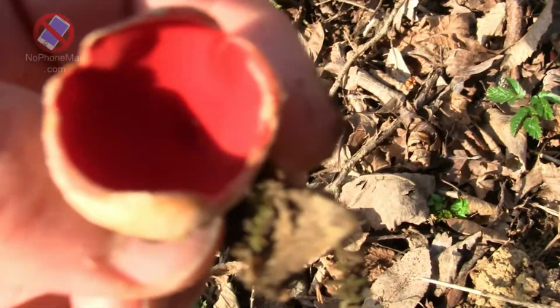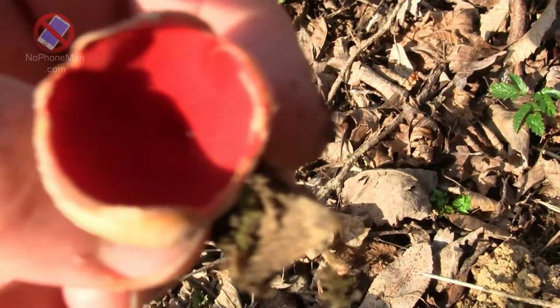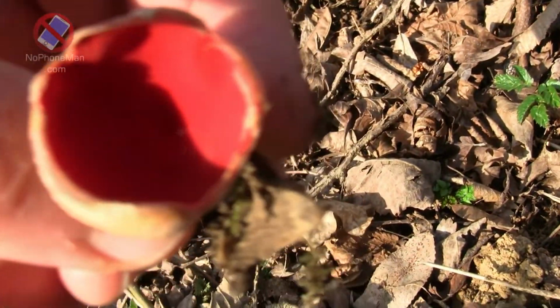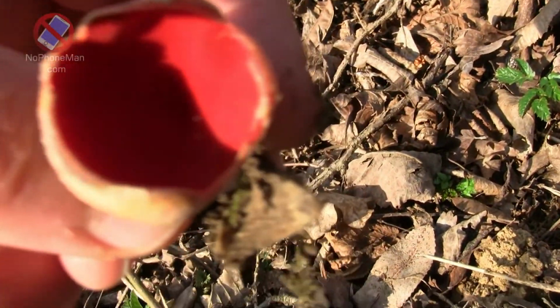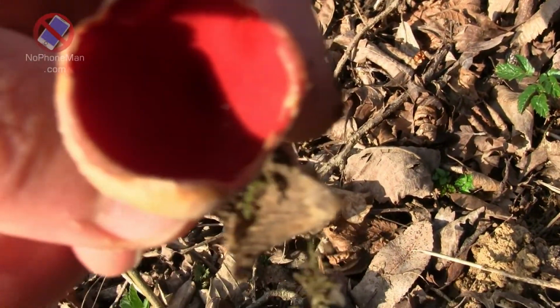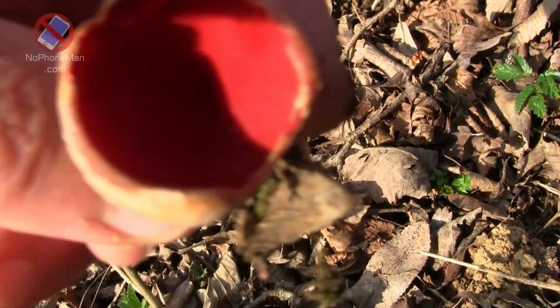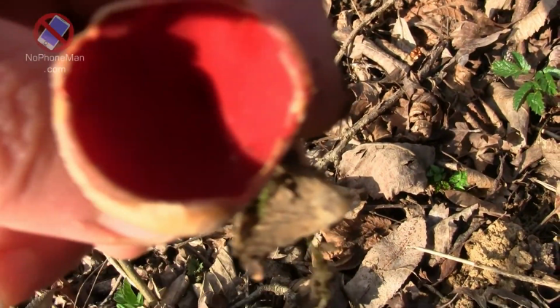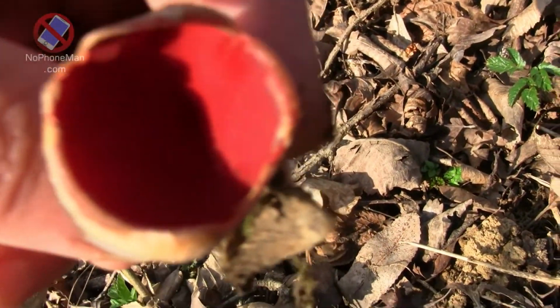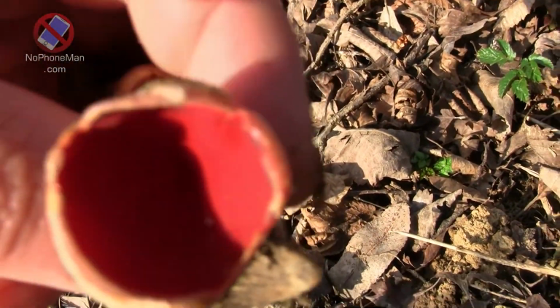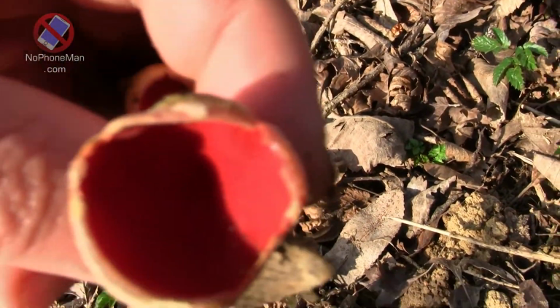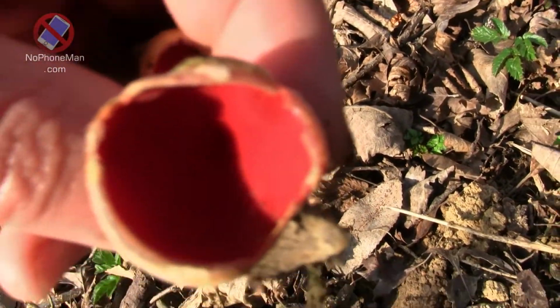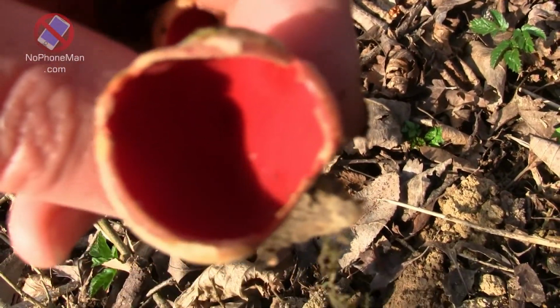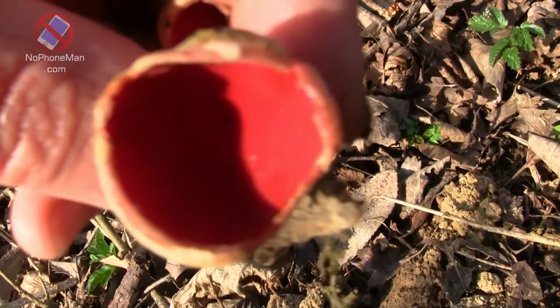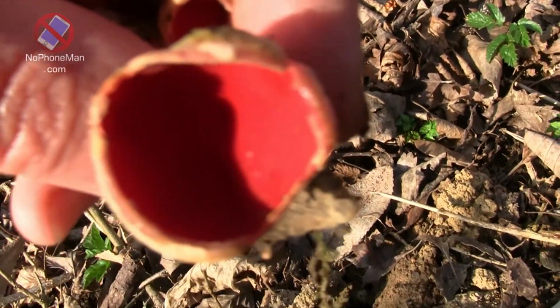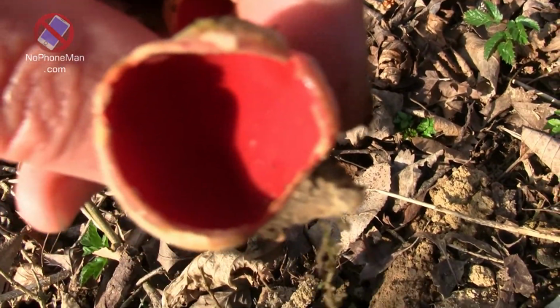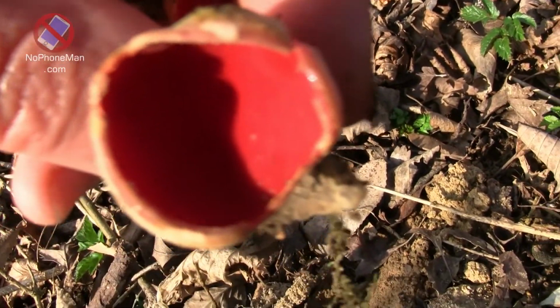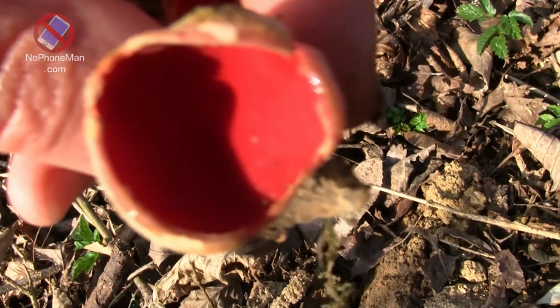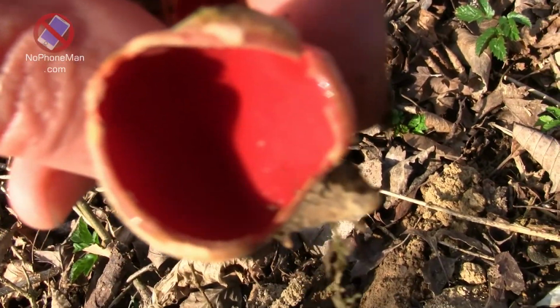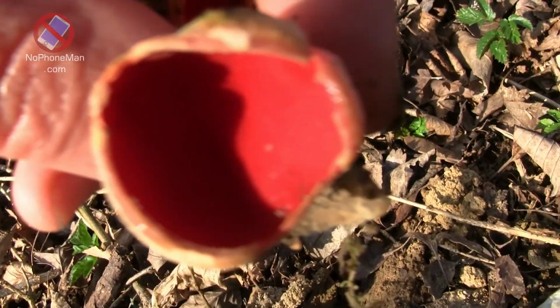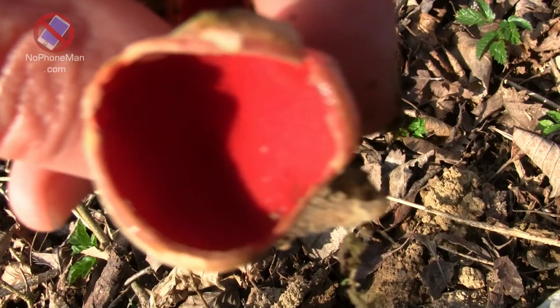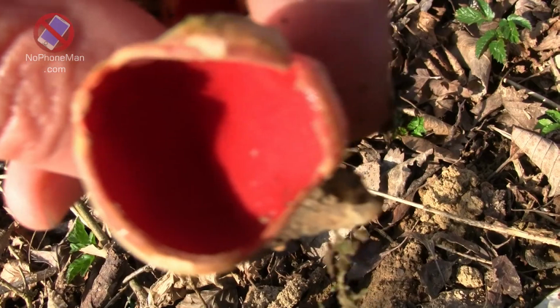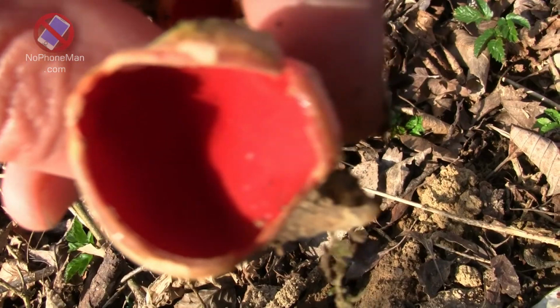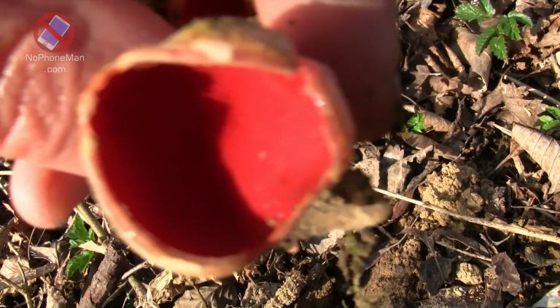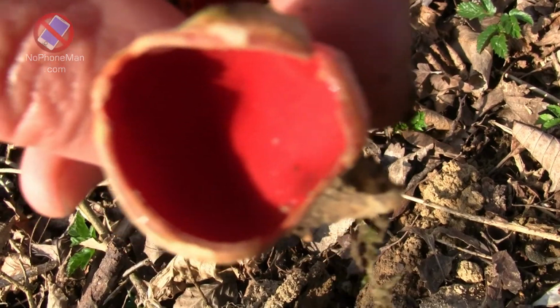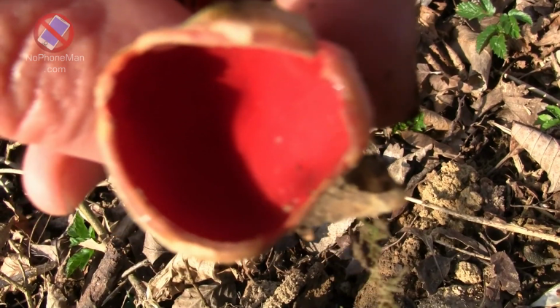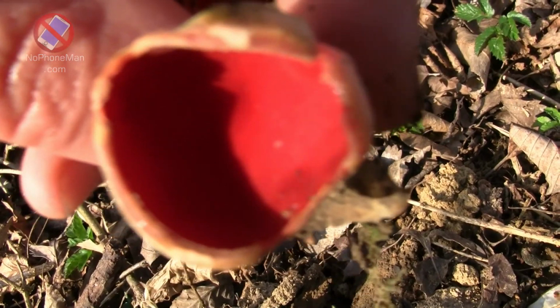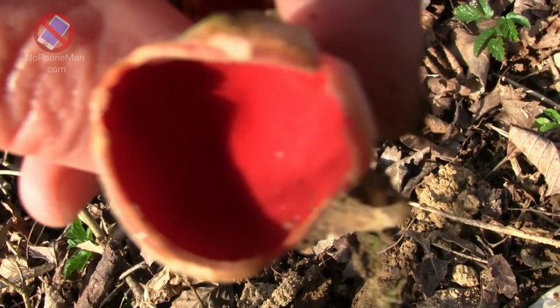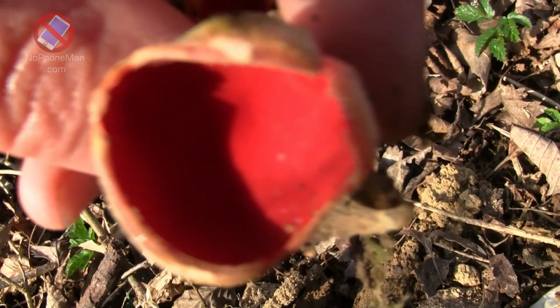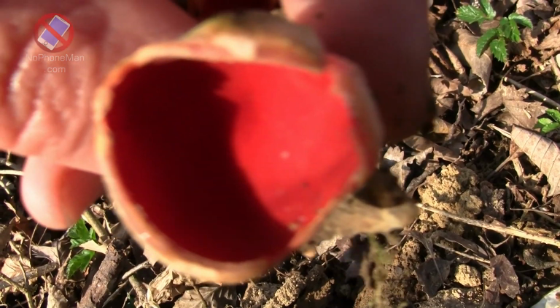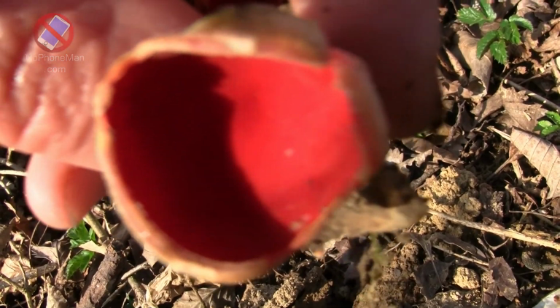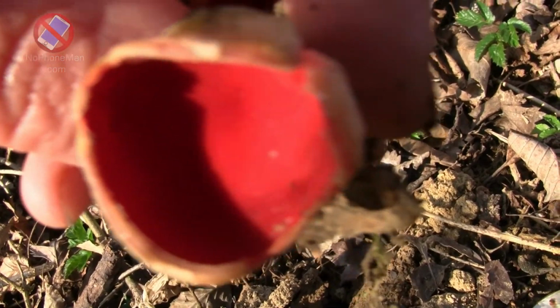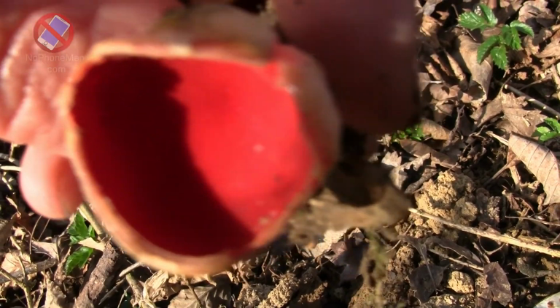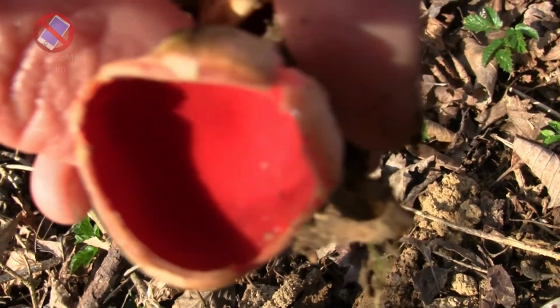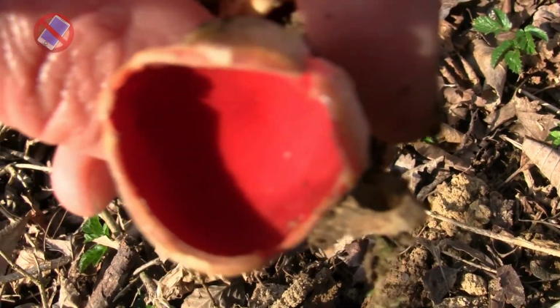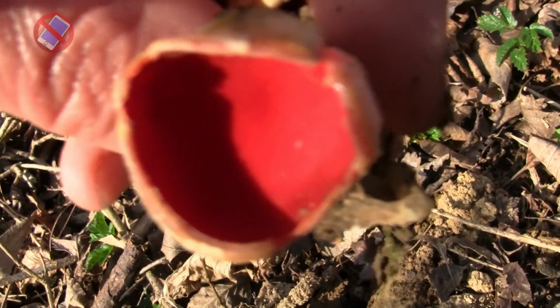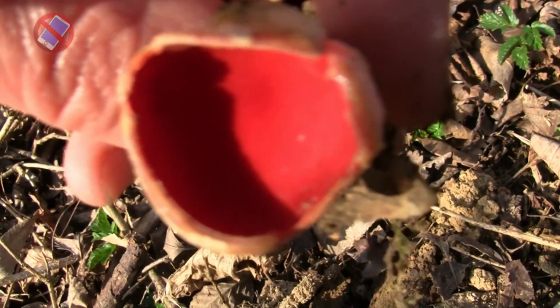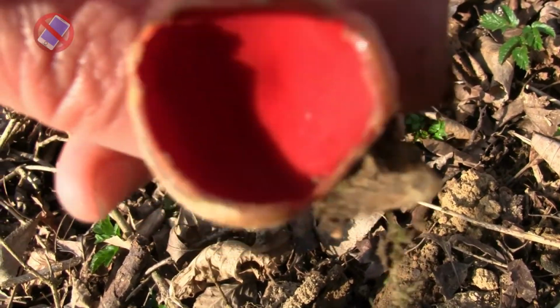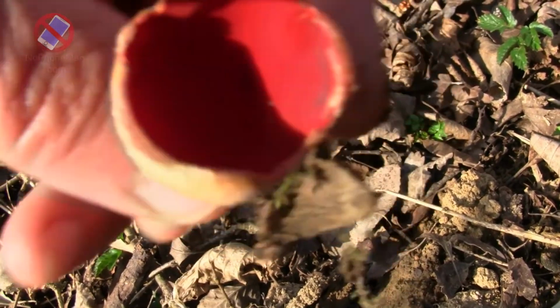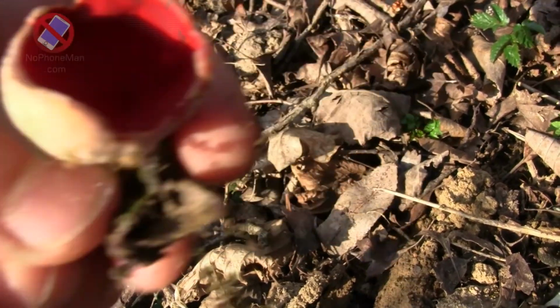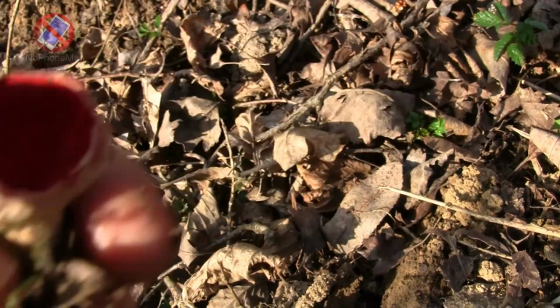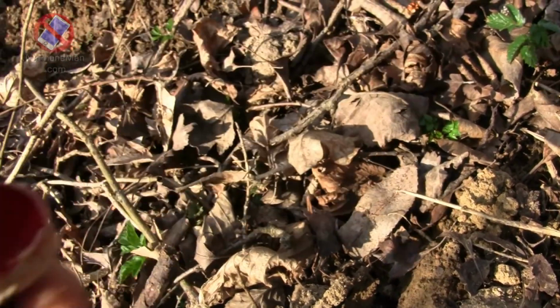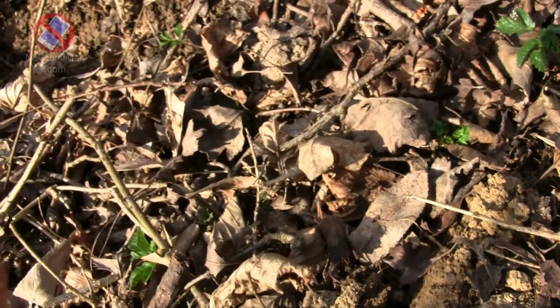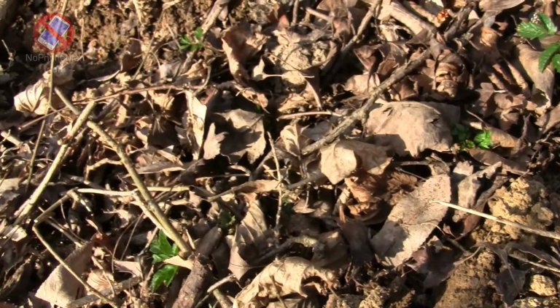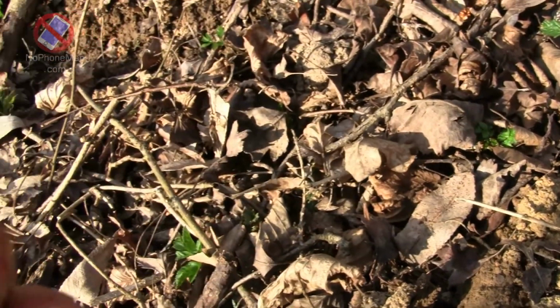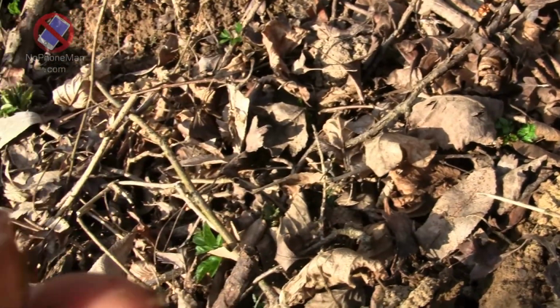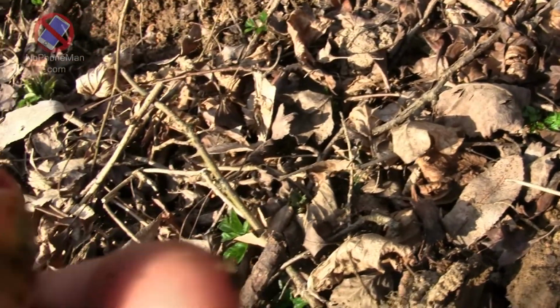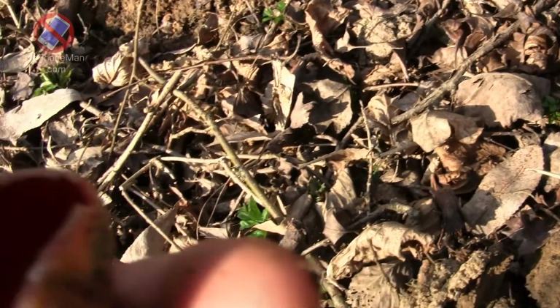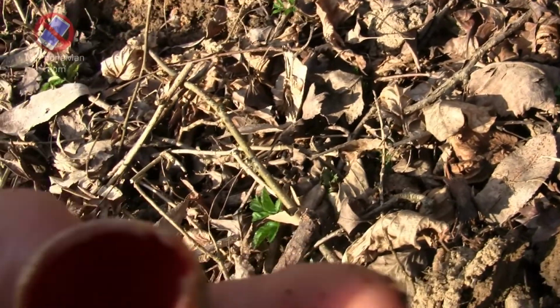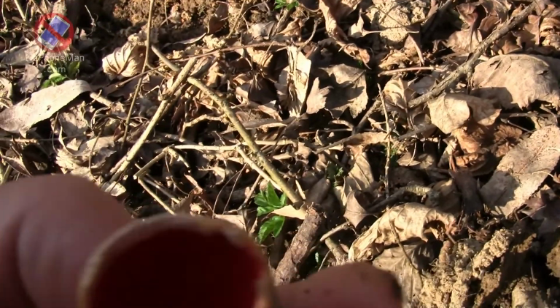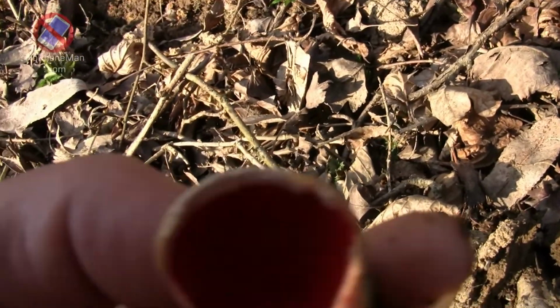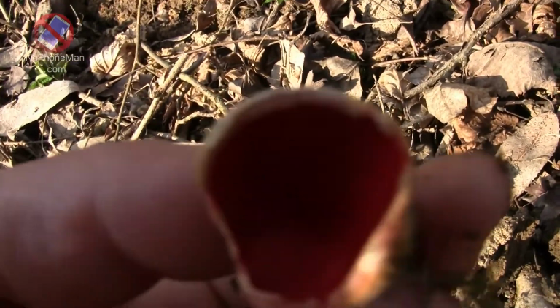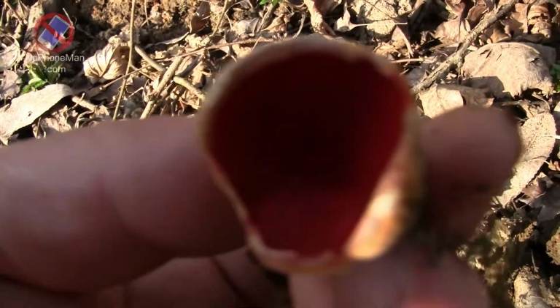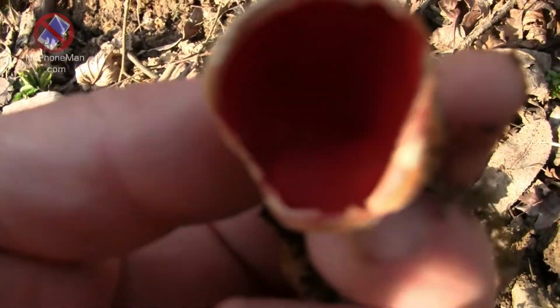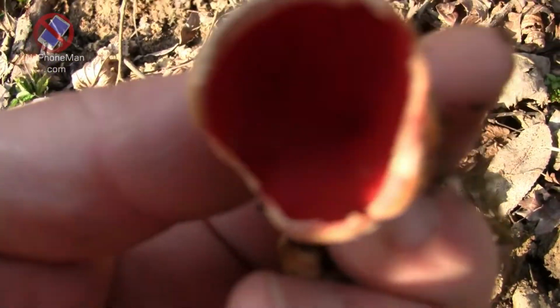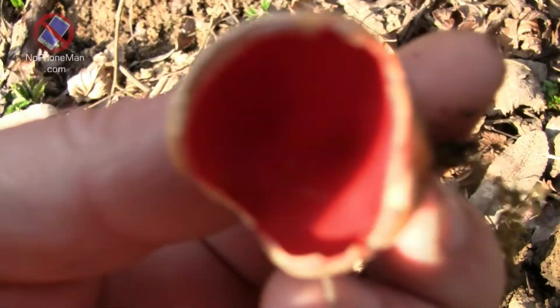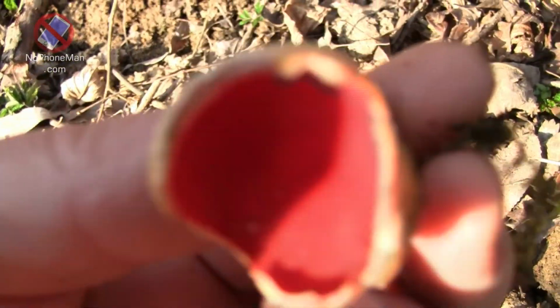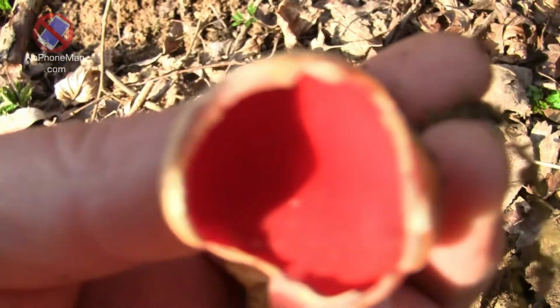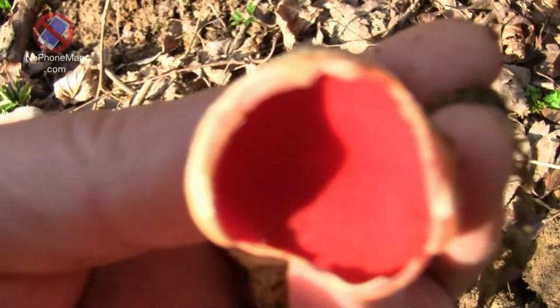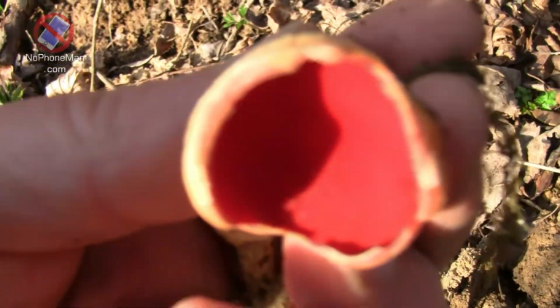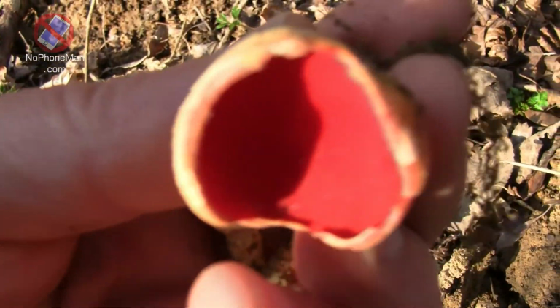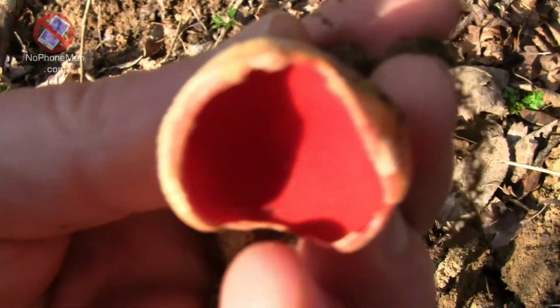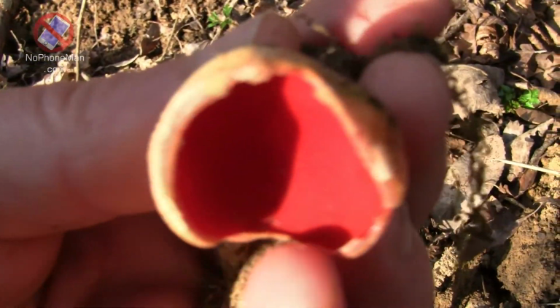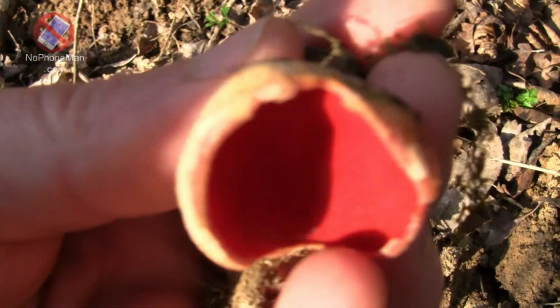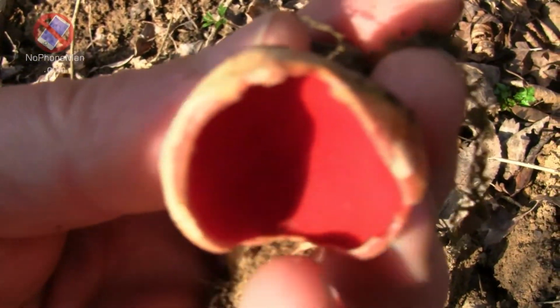Good luck harvesting mushrooms, whatever you do — keep rocking, keep going to the woods. Nature heals.